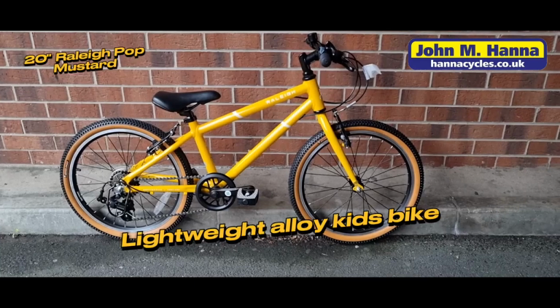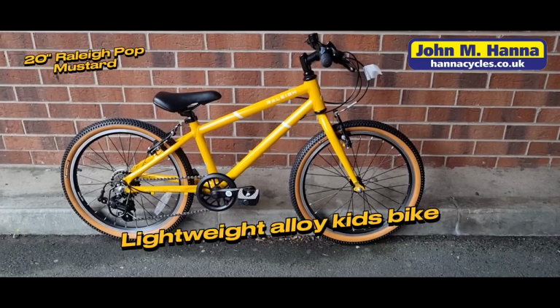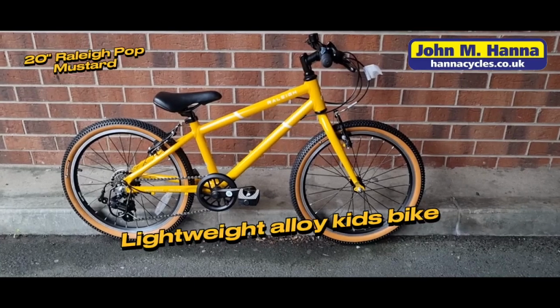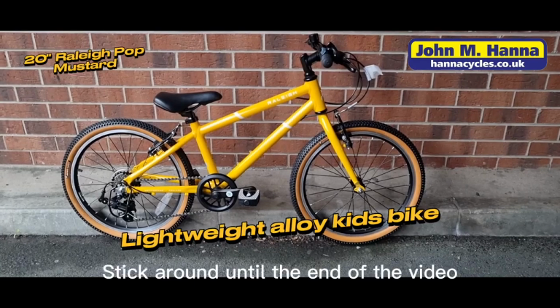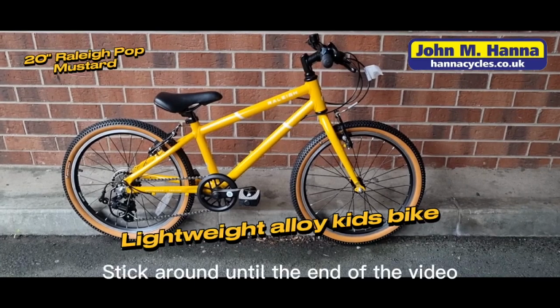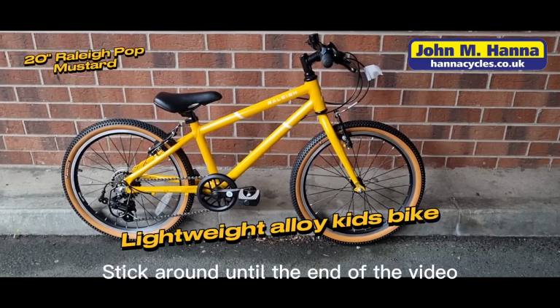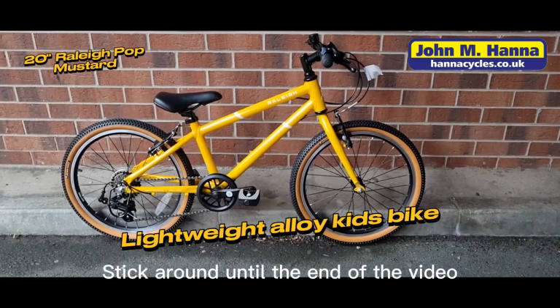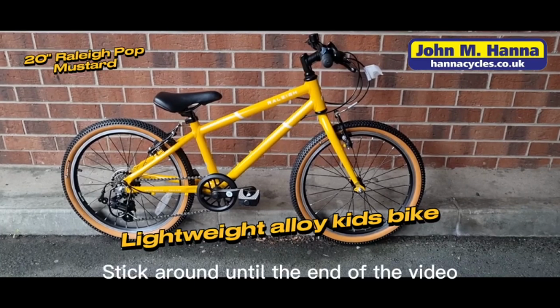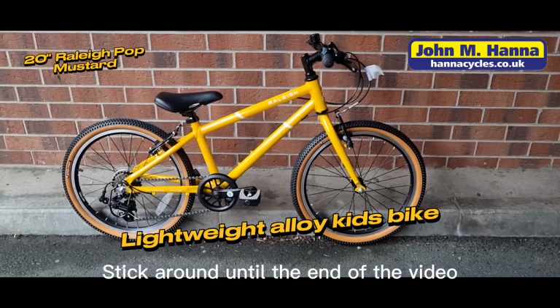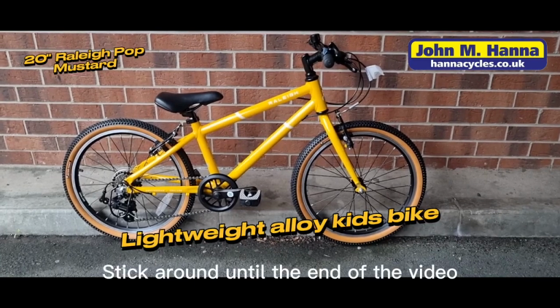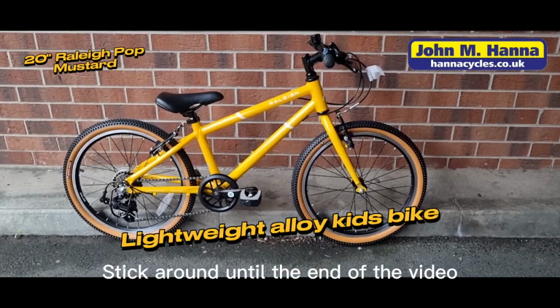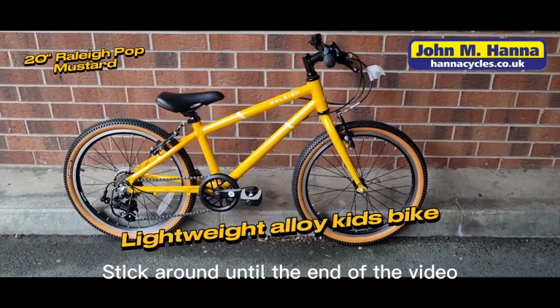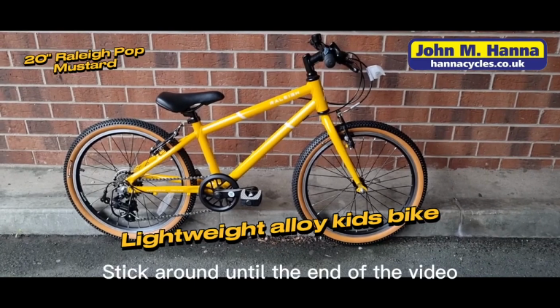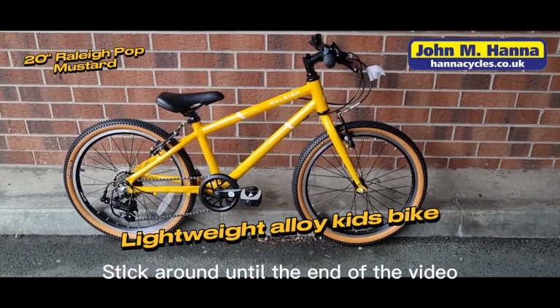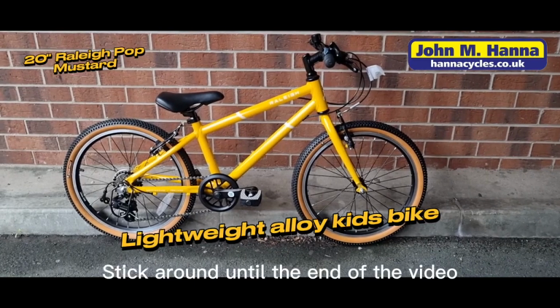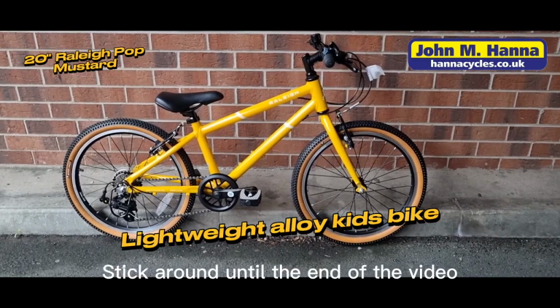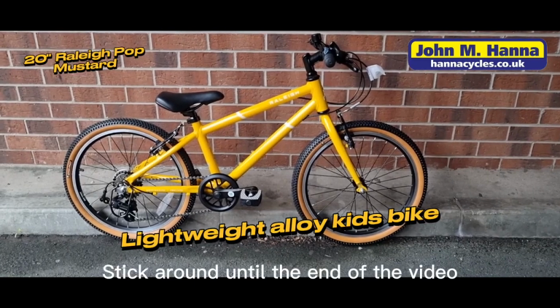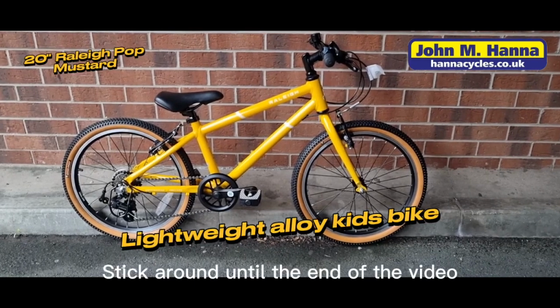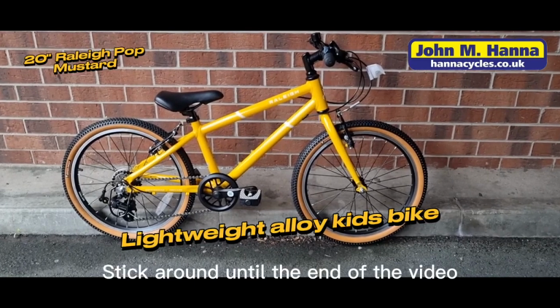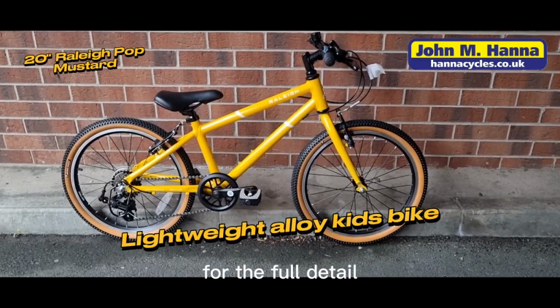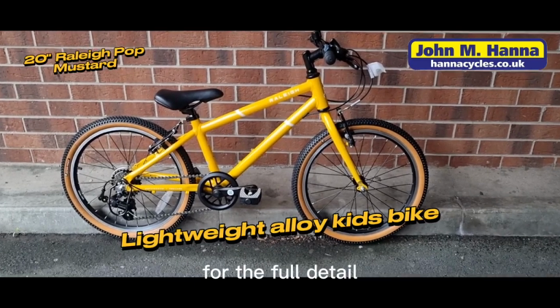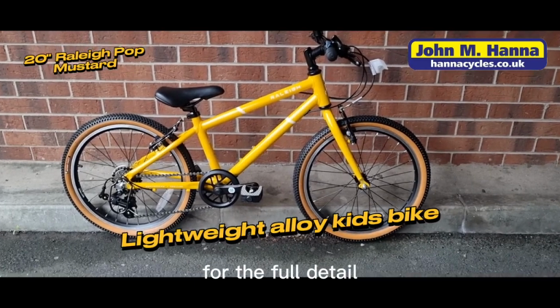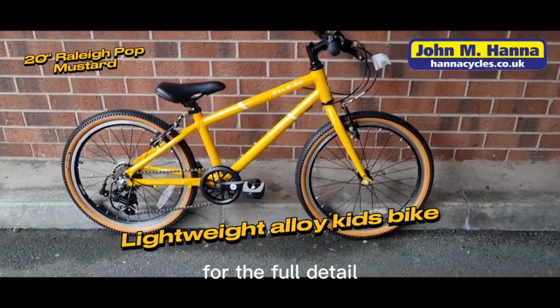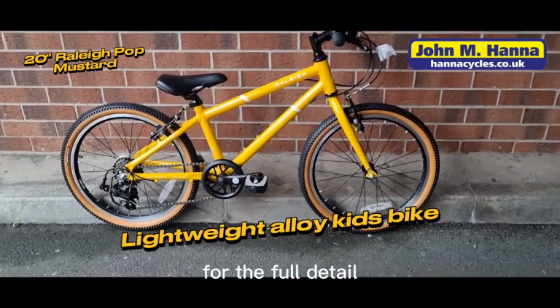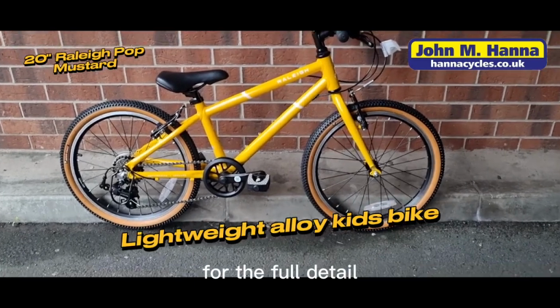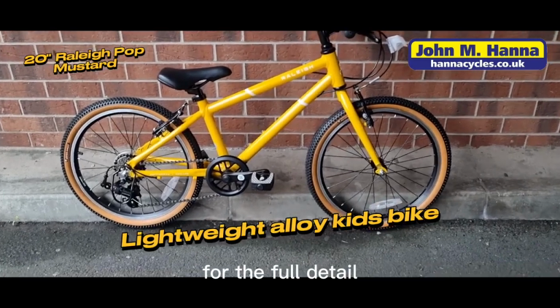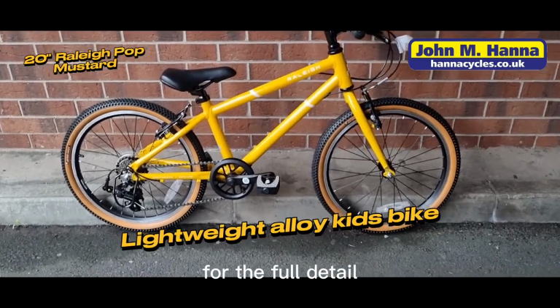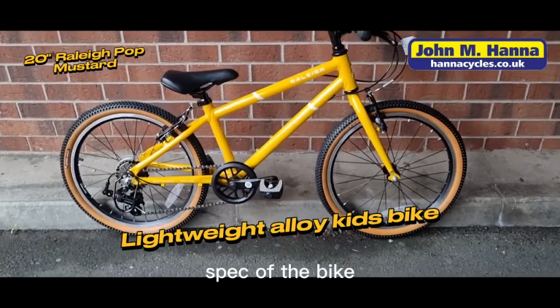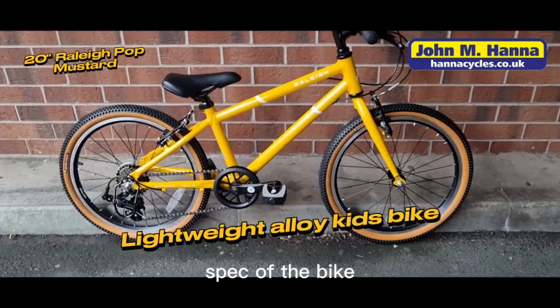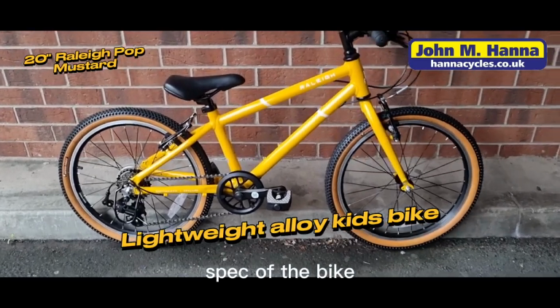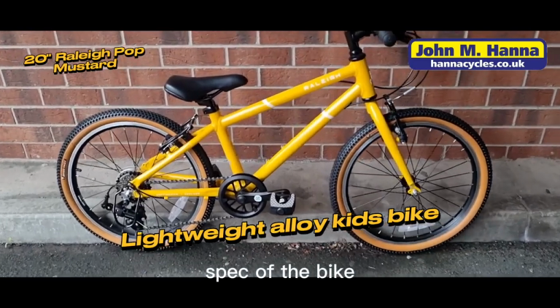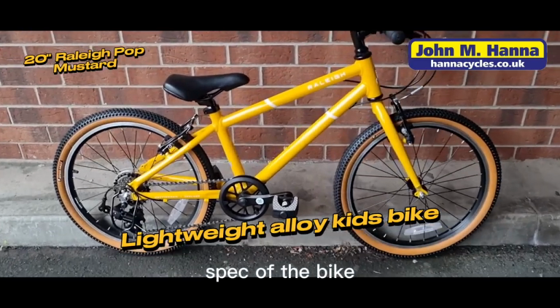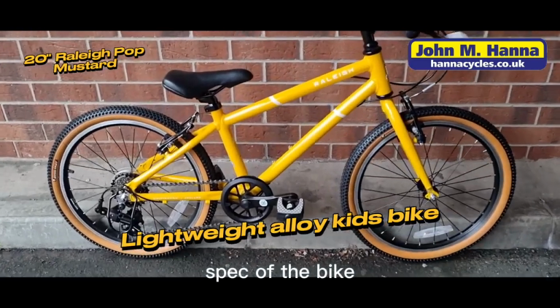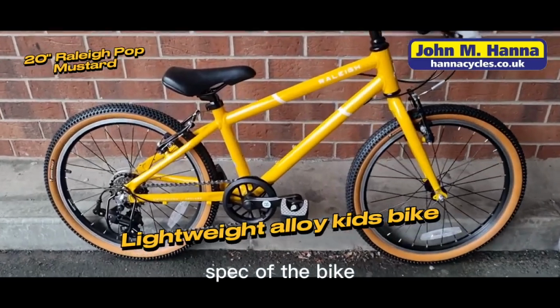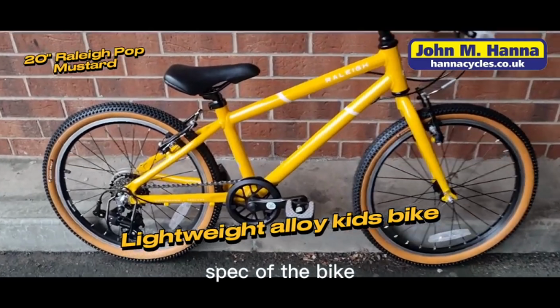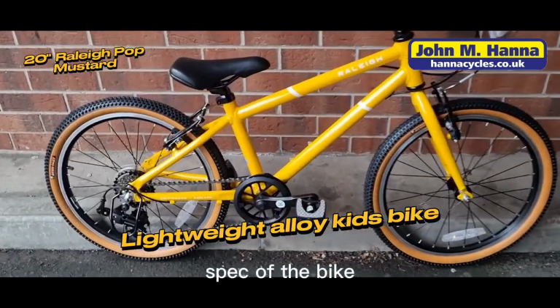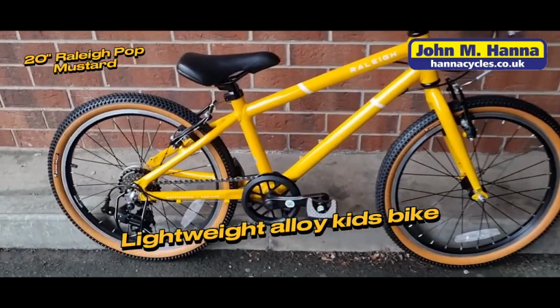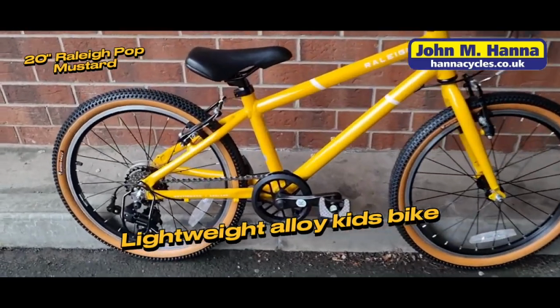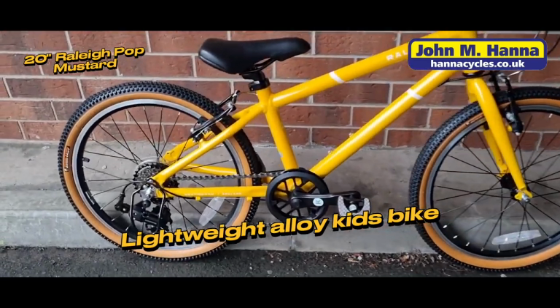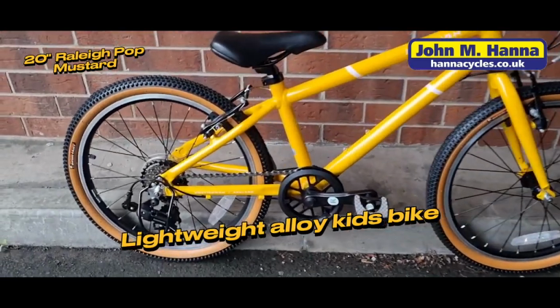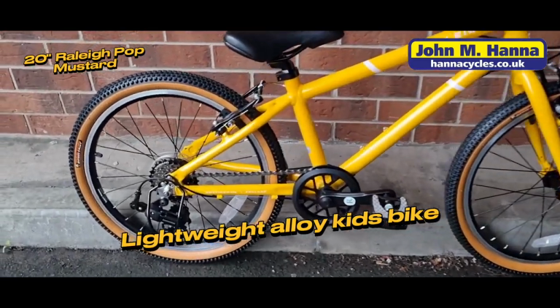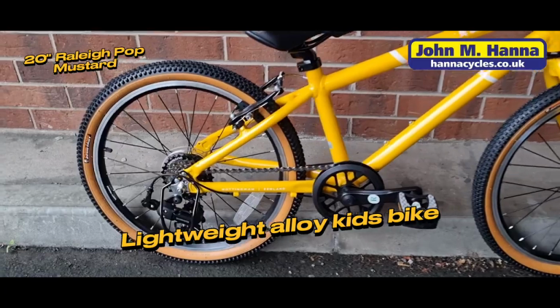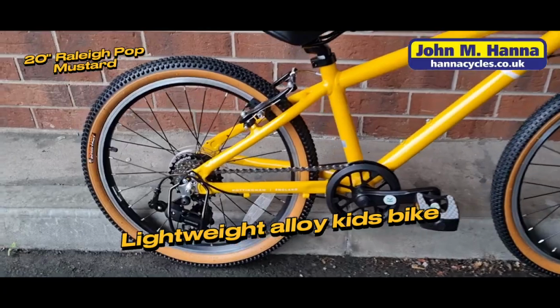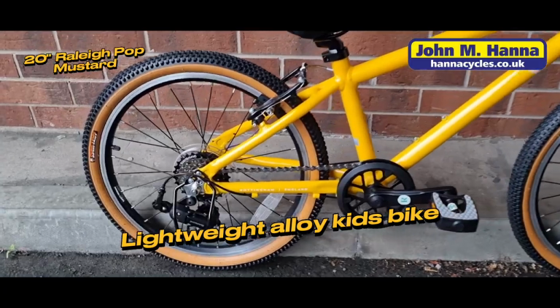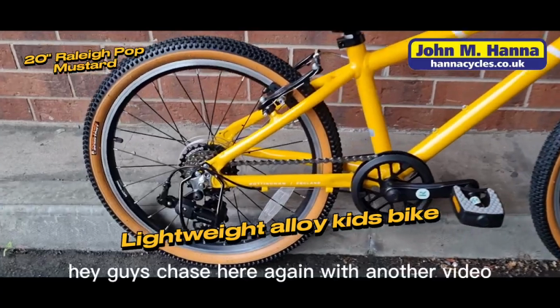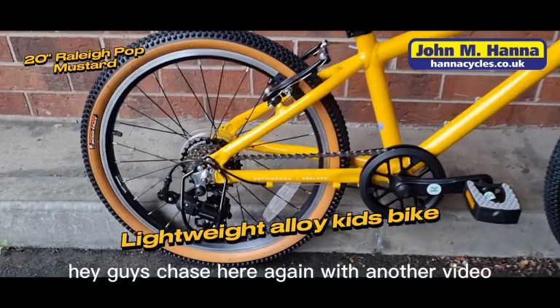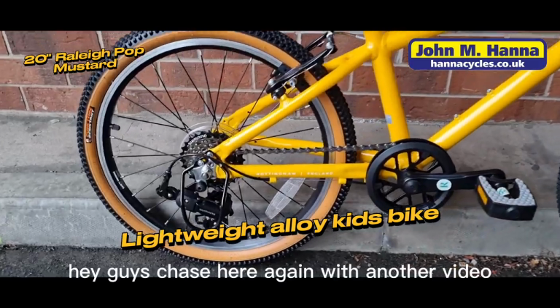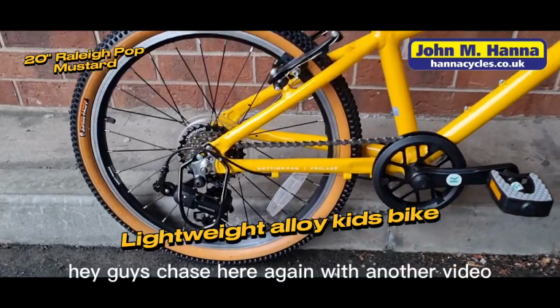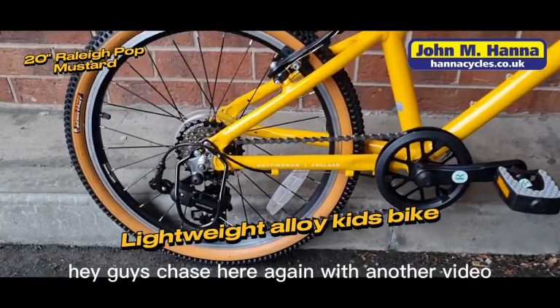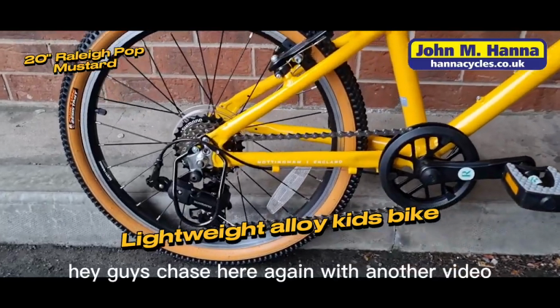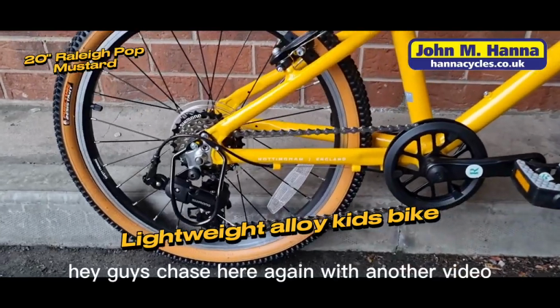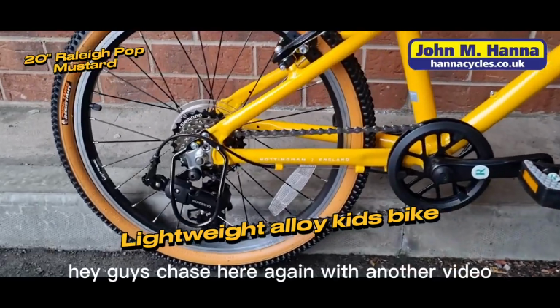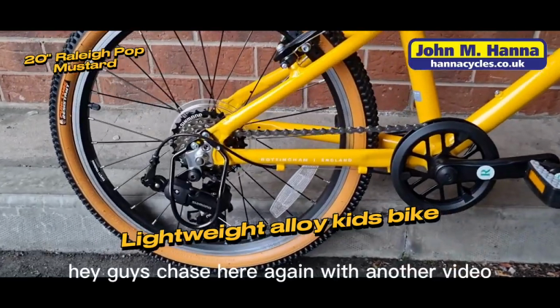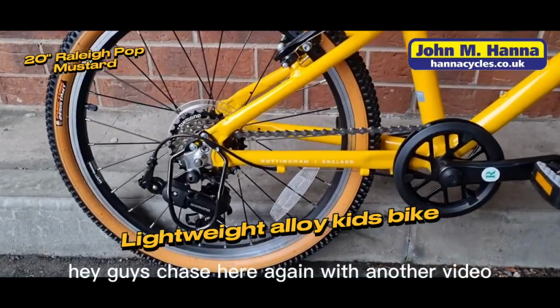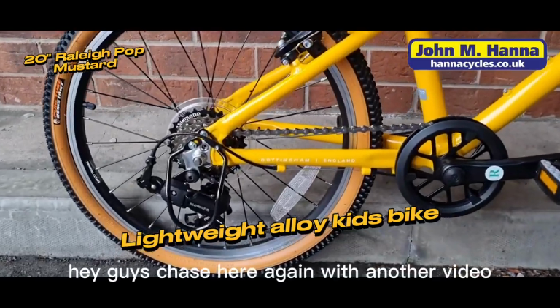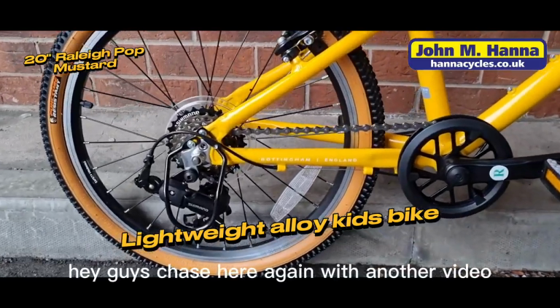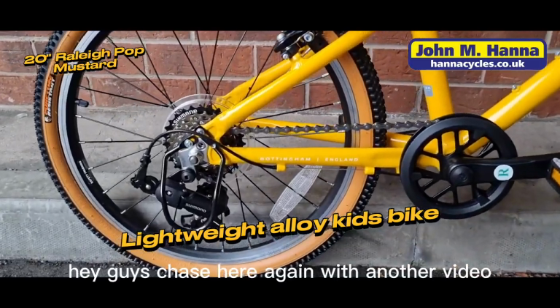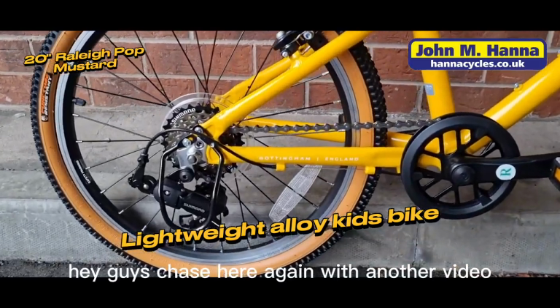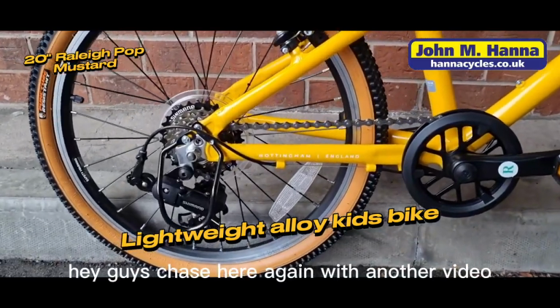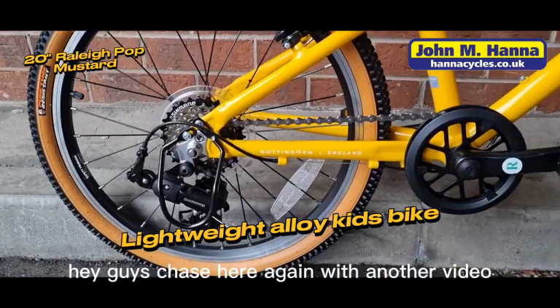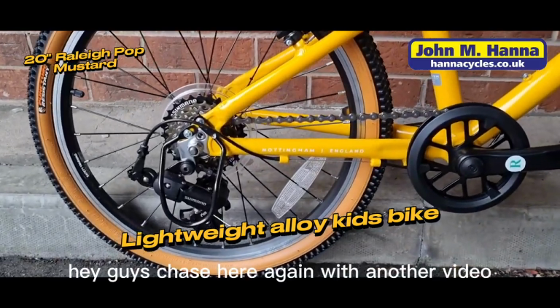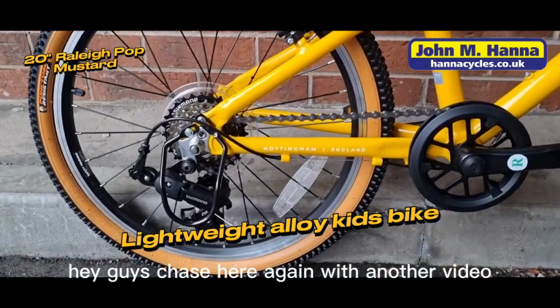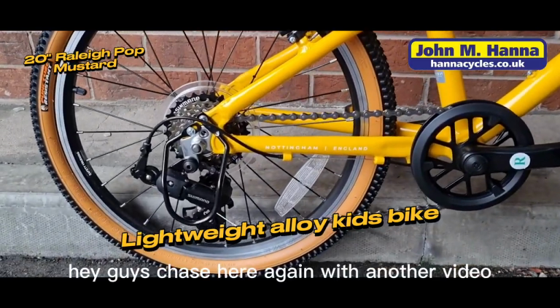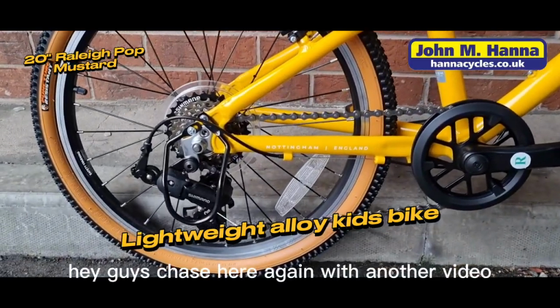Stick around until the end of the video for the full detail spec of the bike. Hey guys, Chase here again with another video.